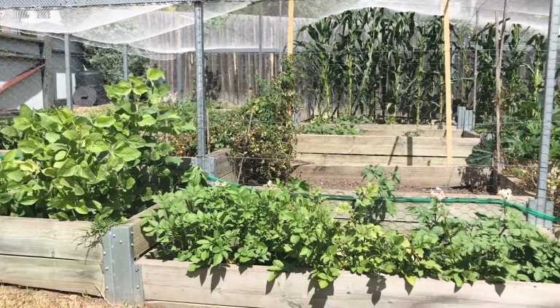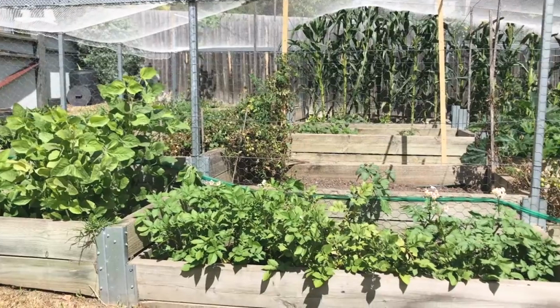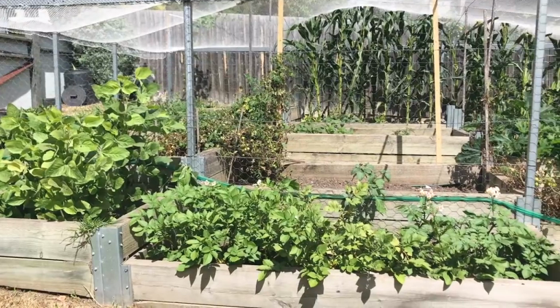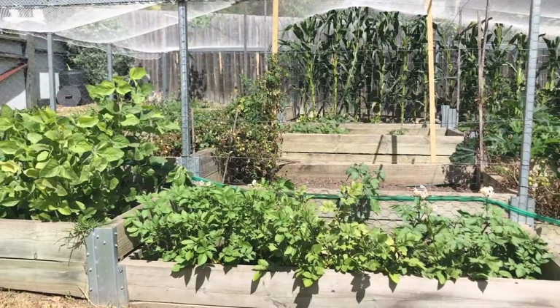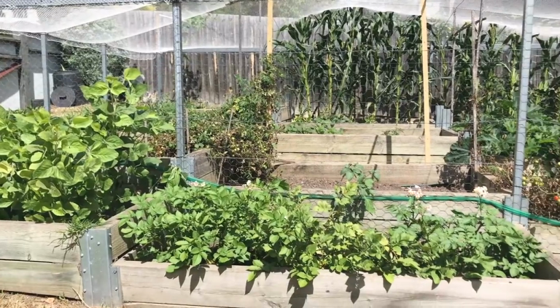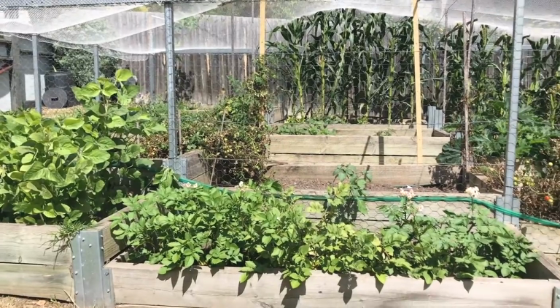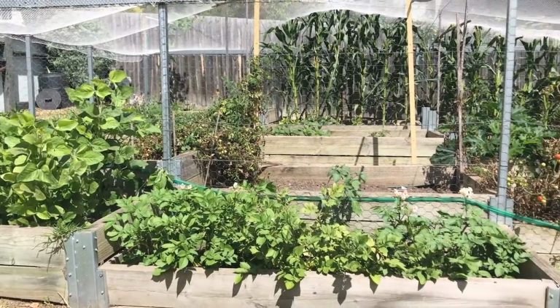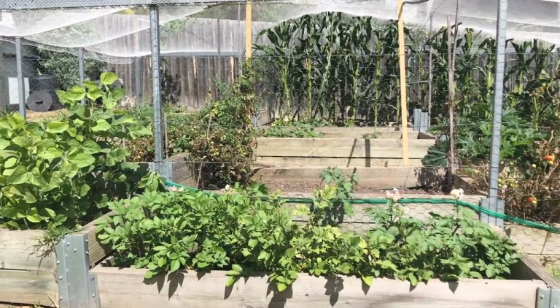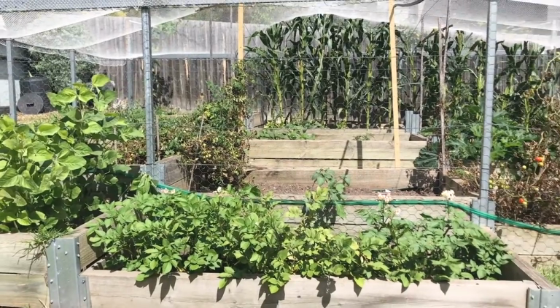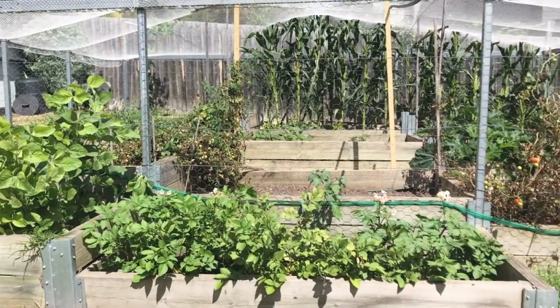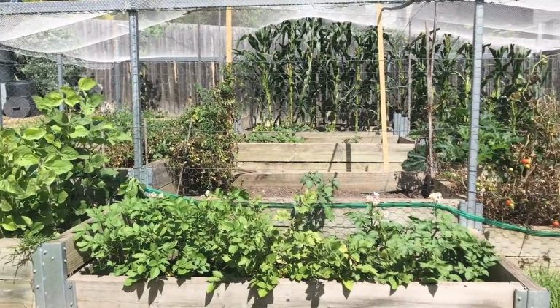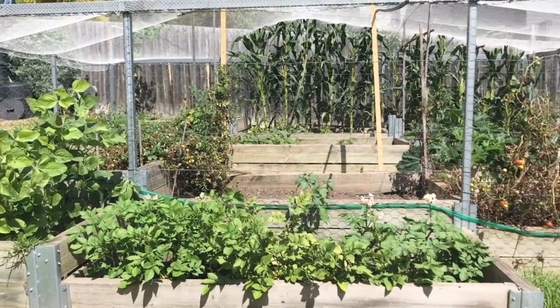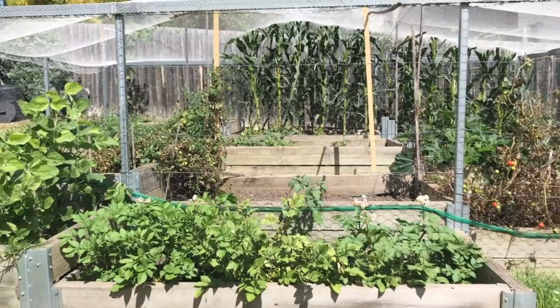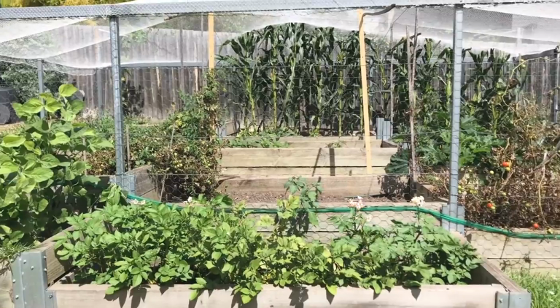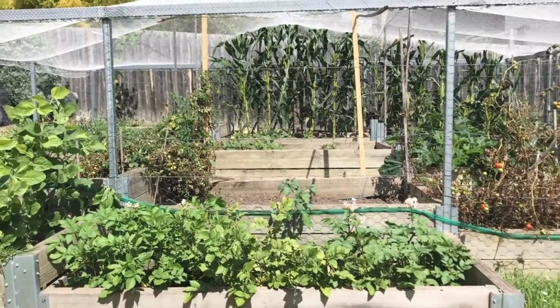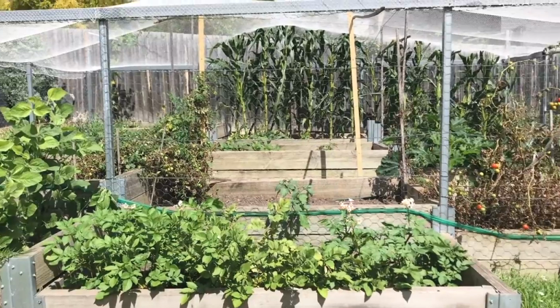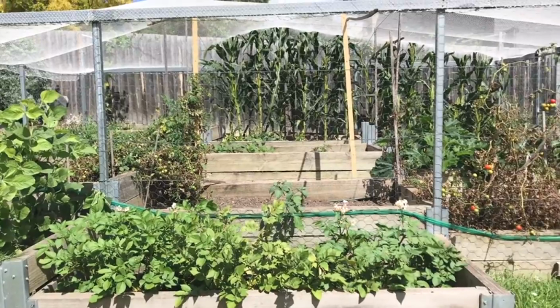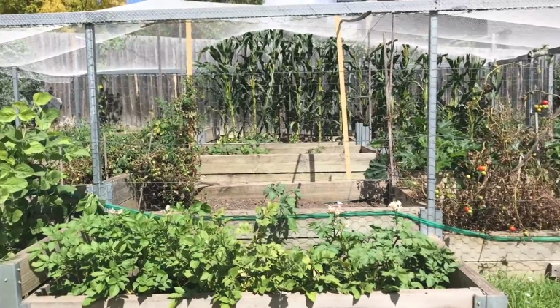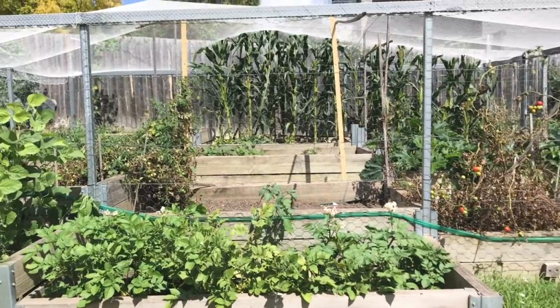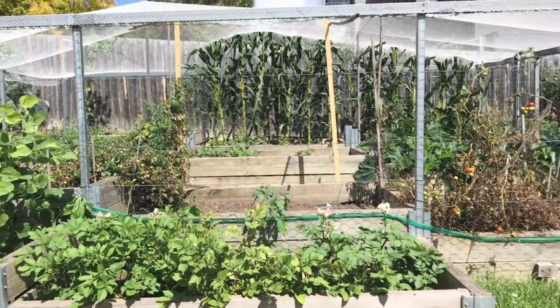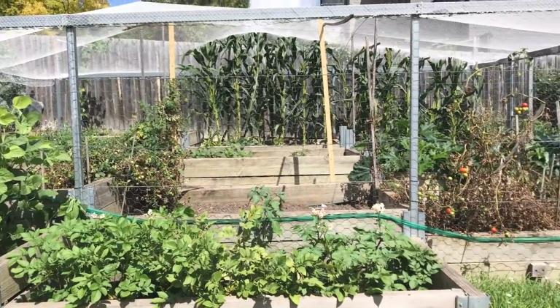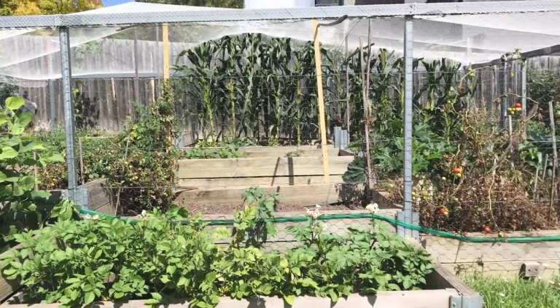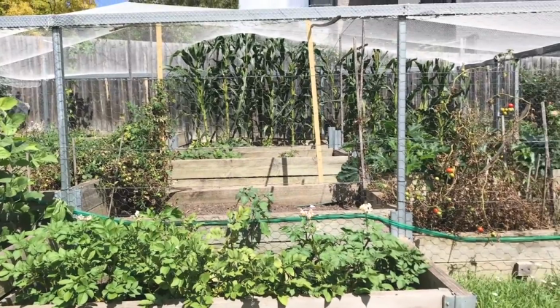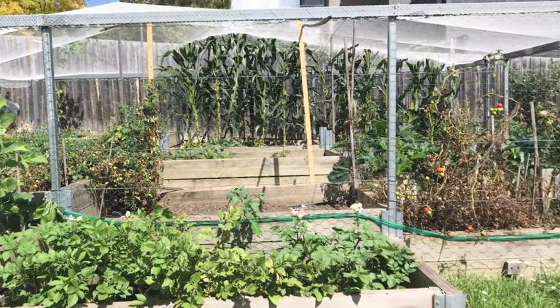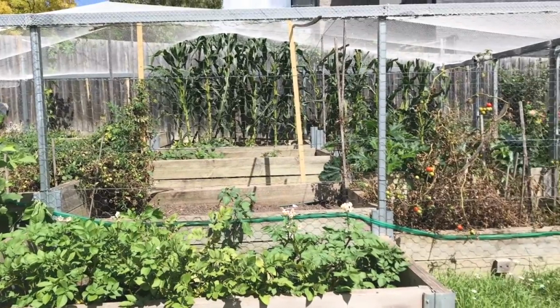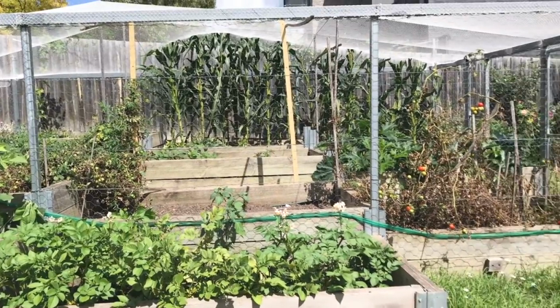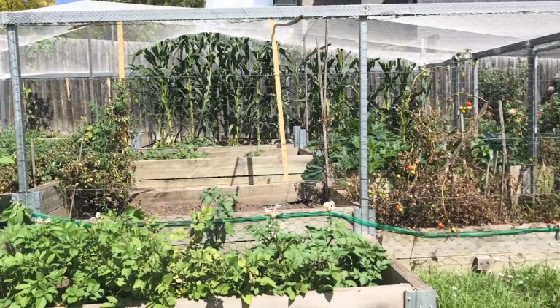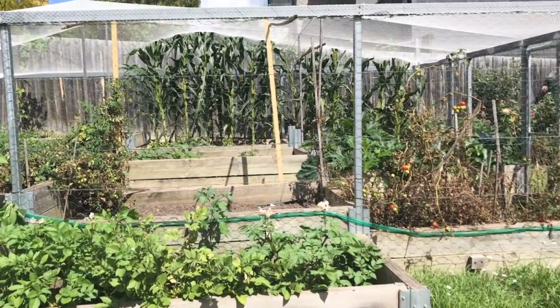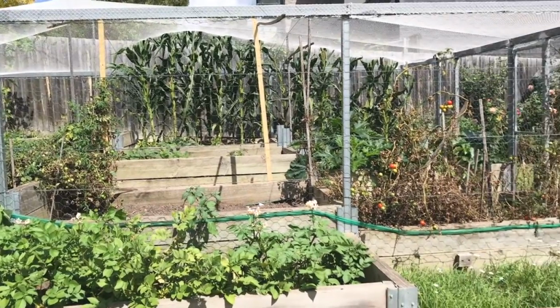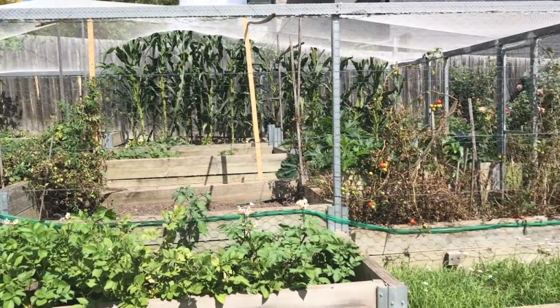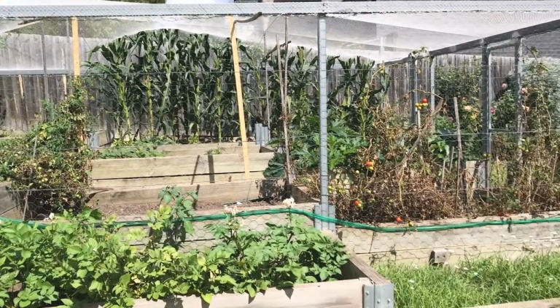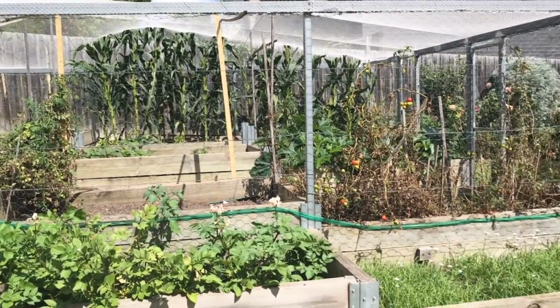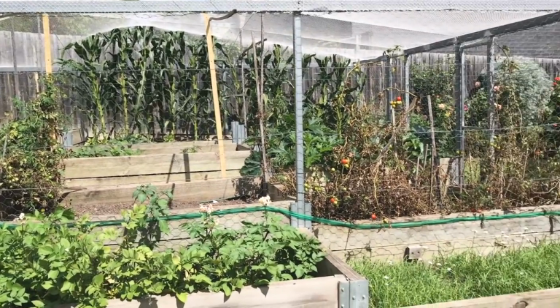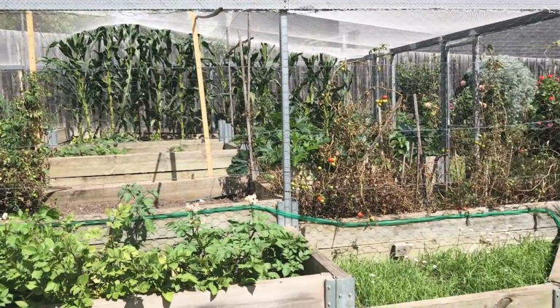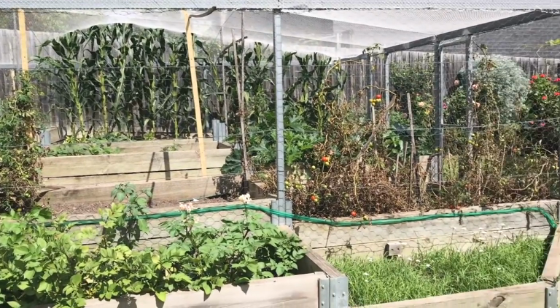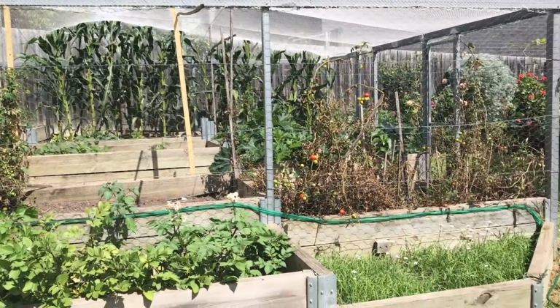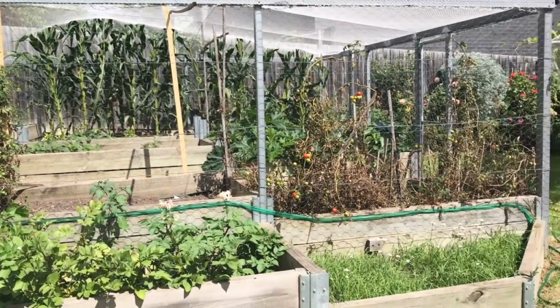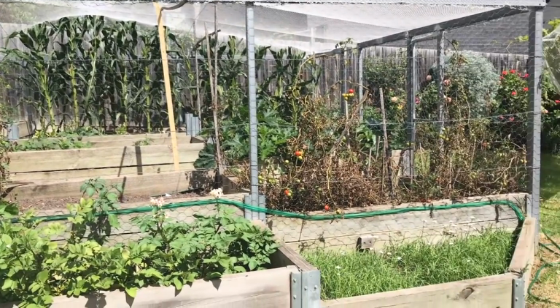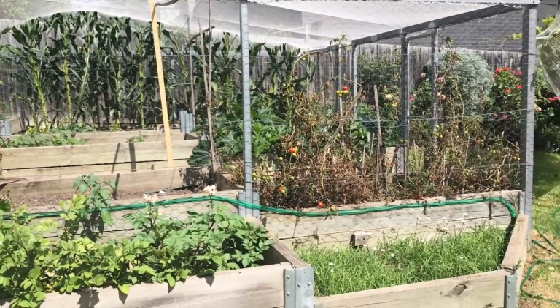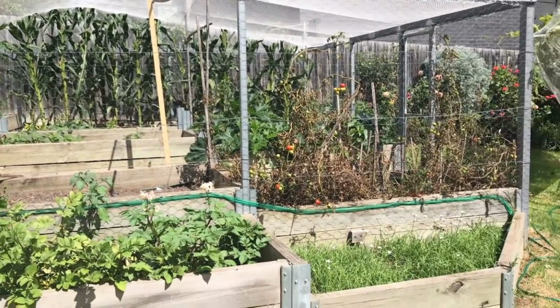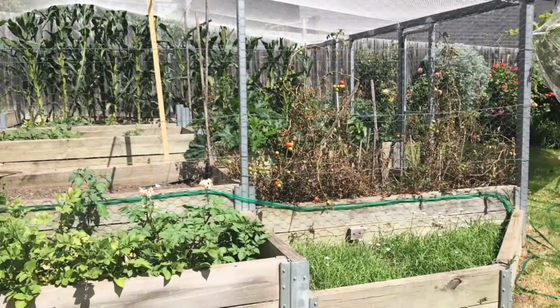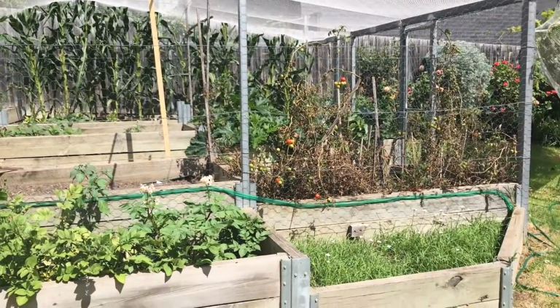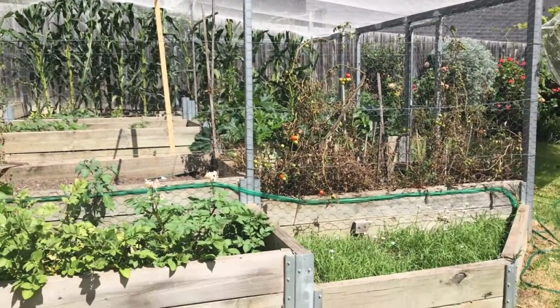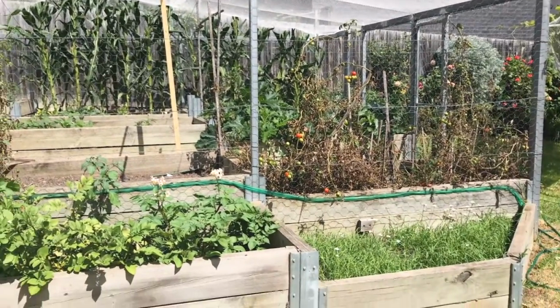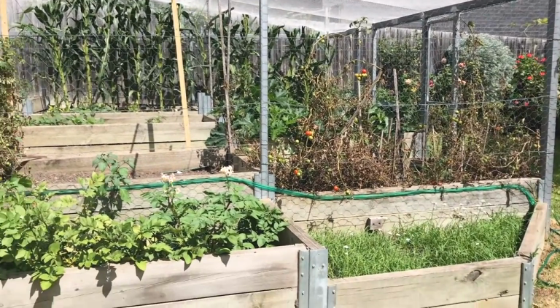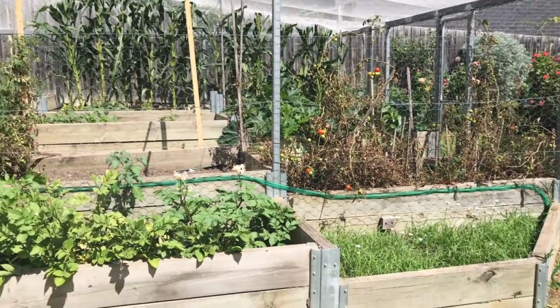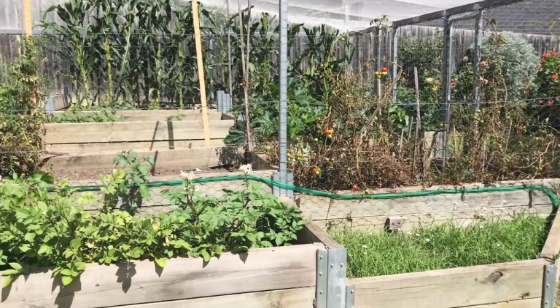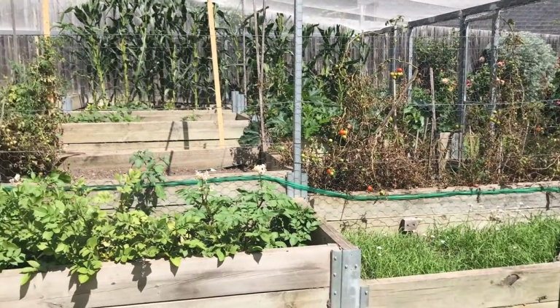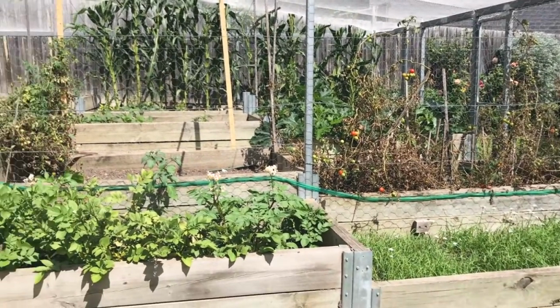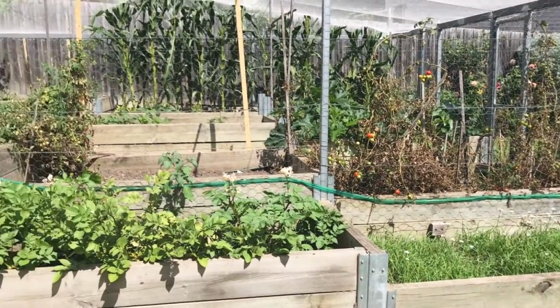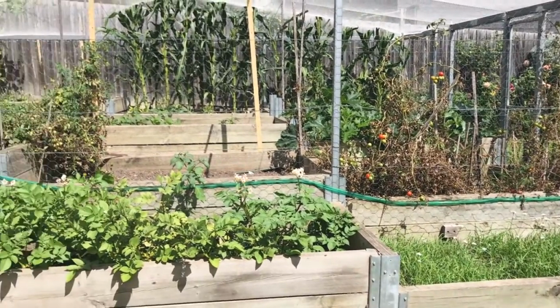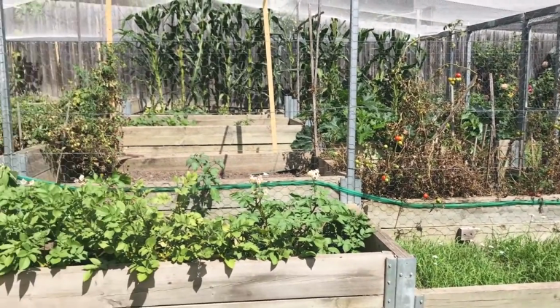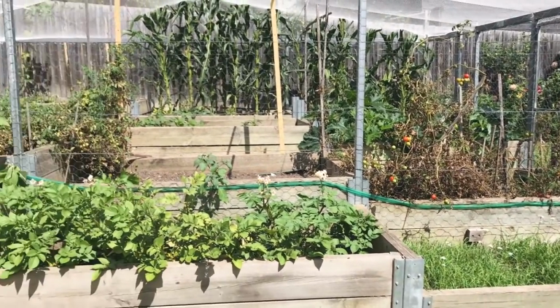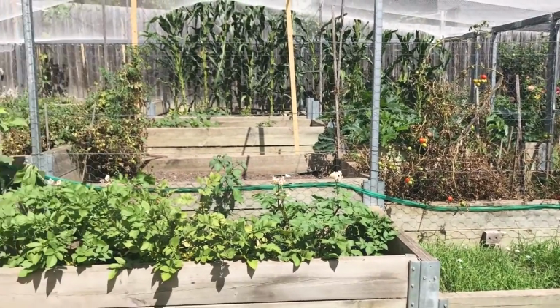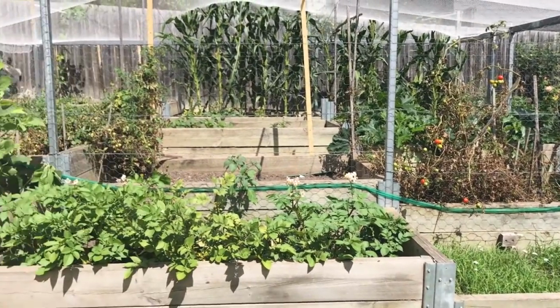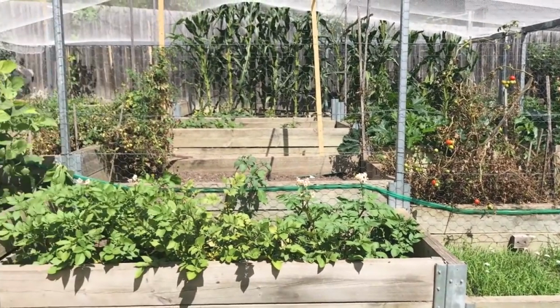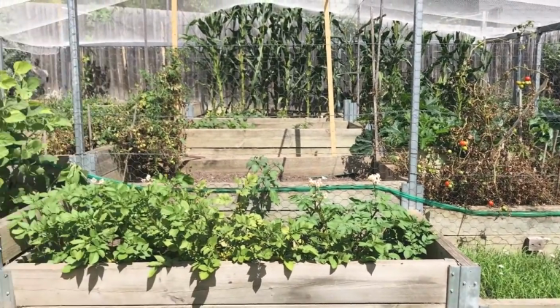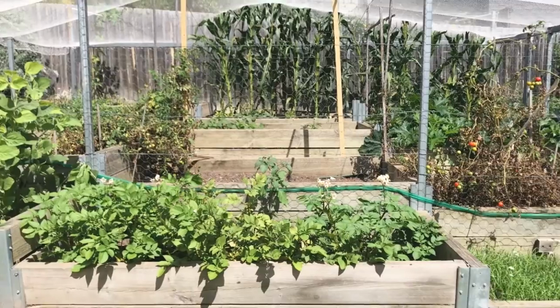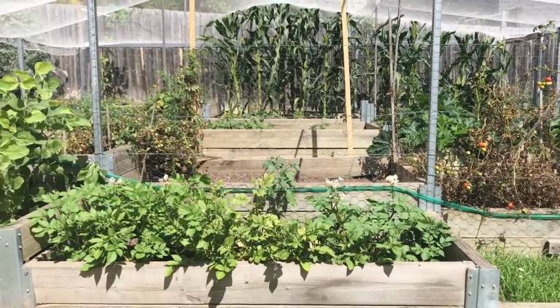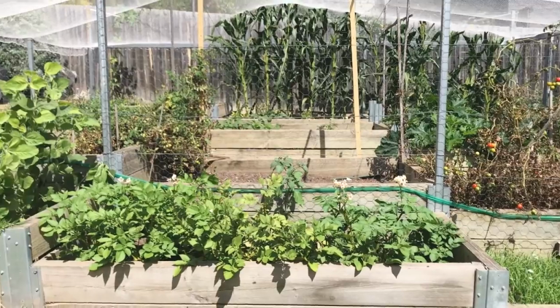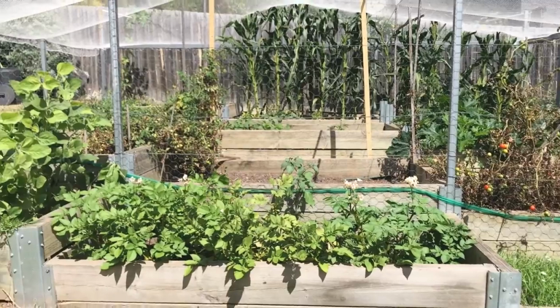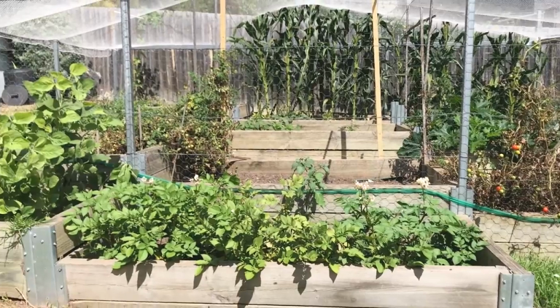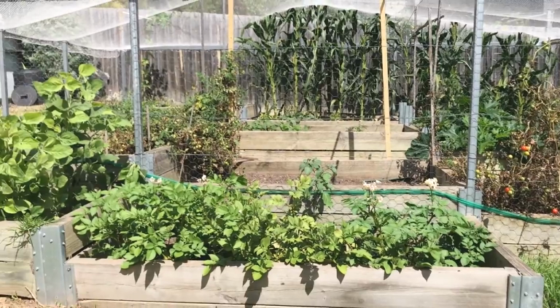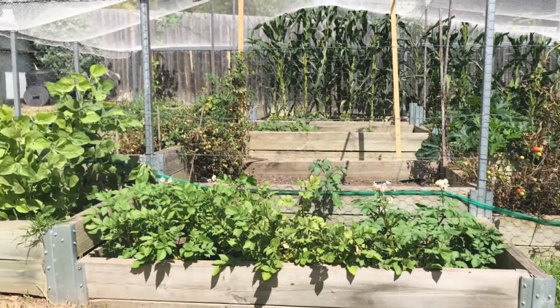When I say netting, this is the kind of netting I'm thinking of doing — it's my parents' garden.